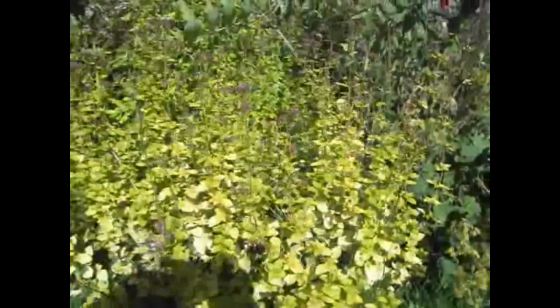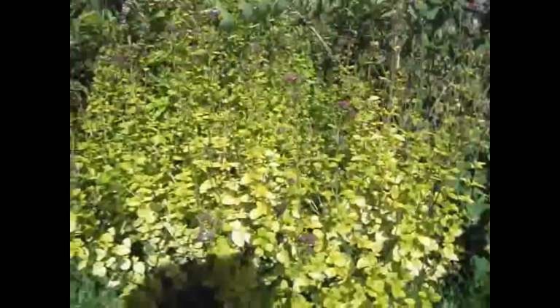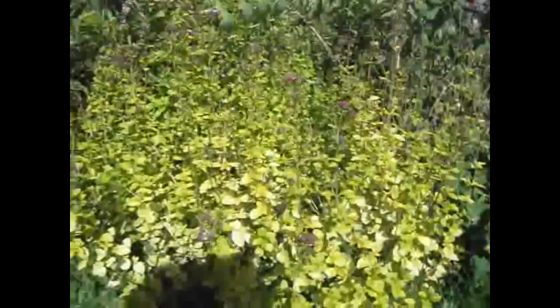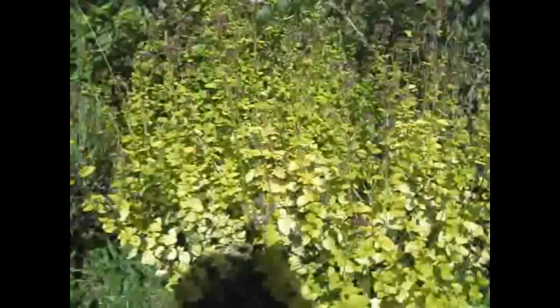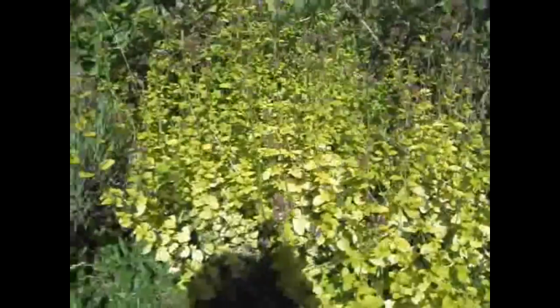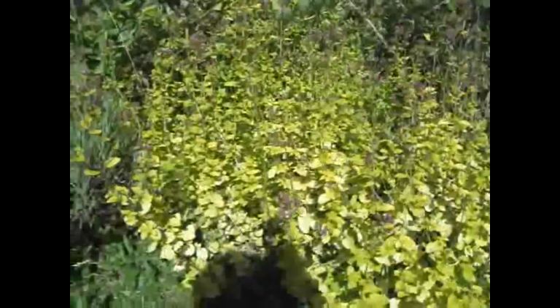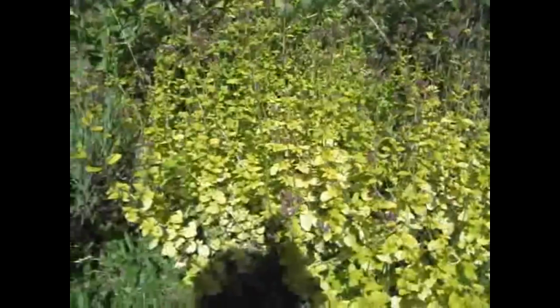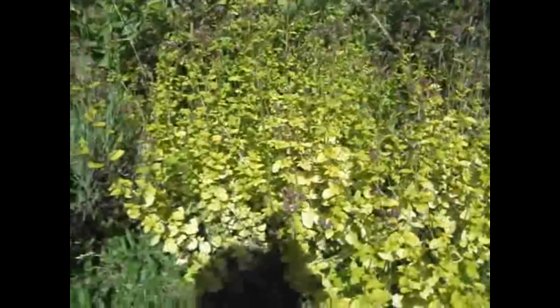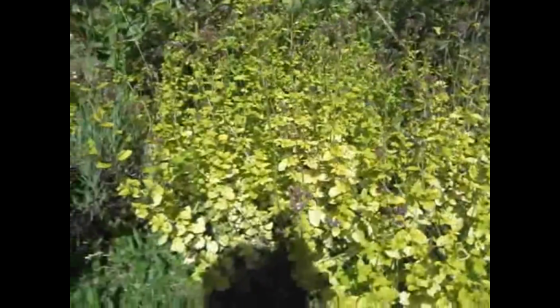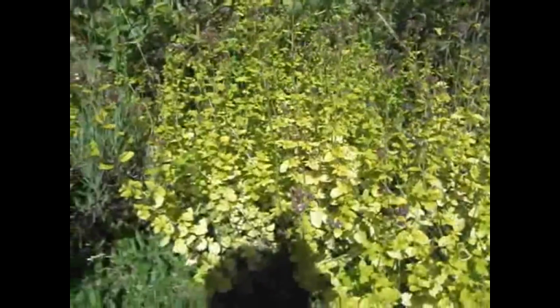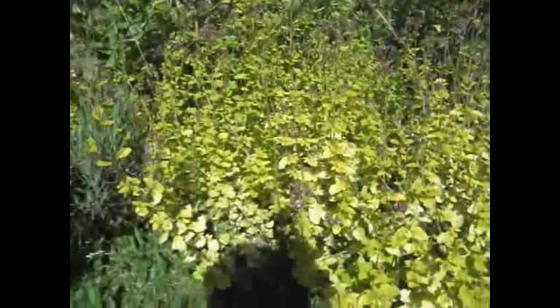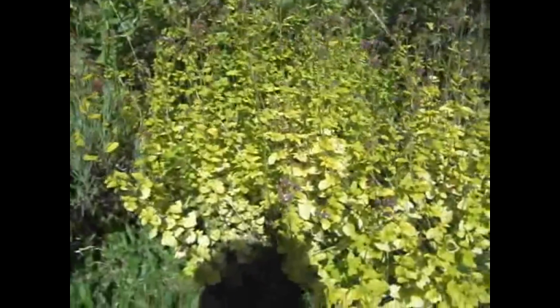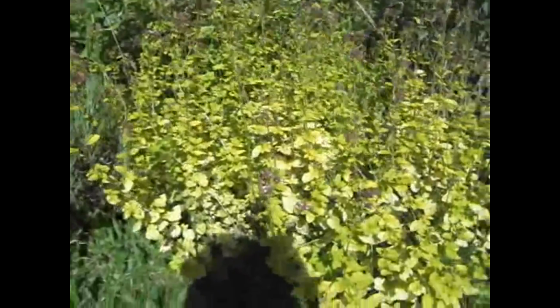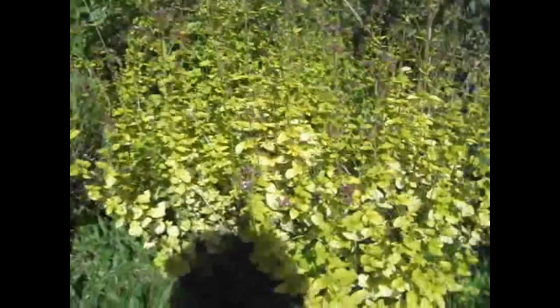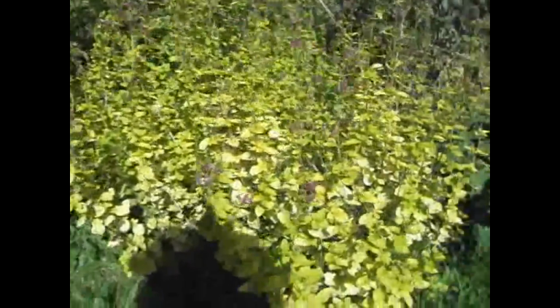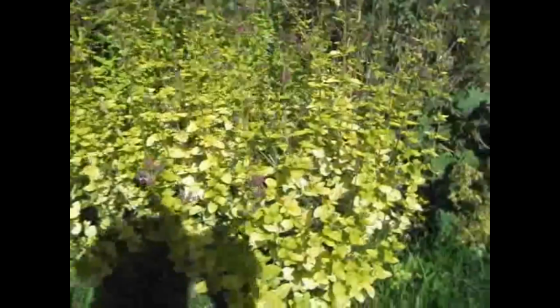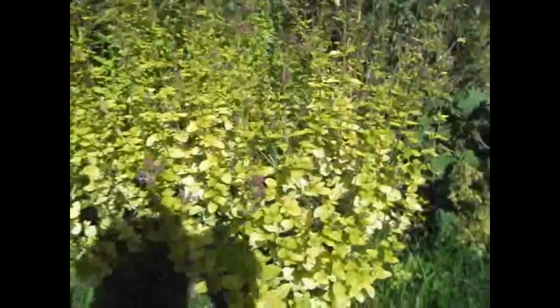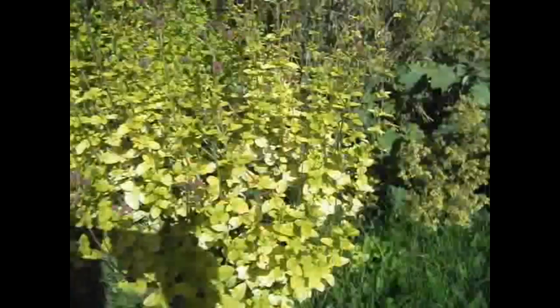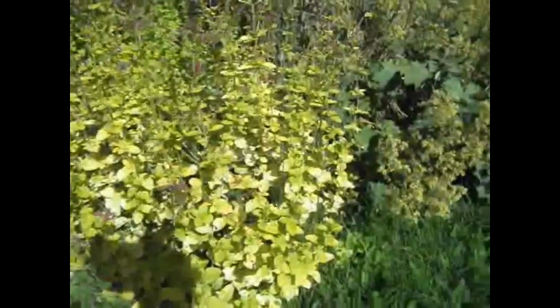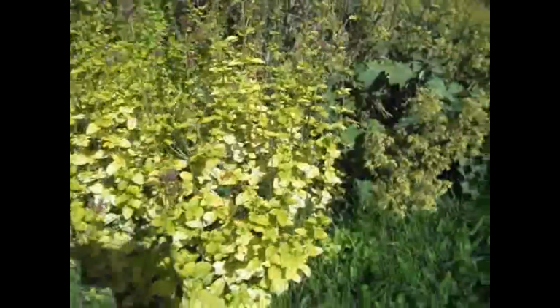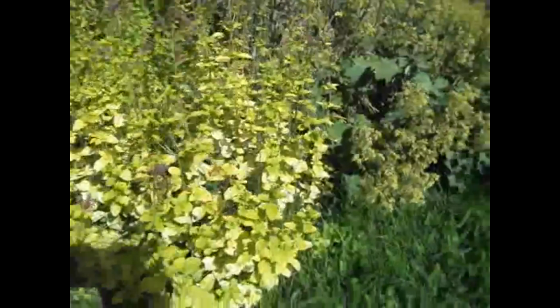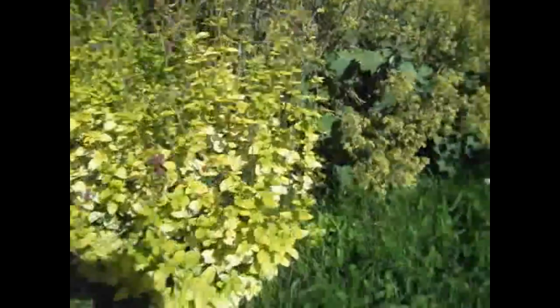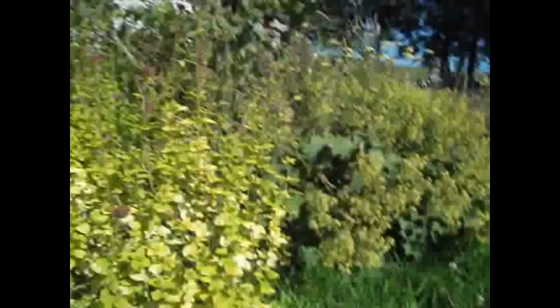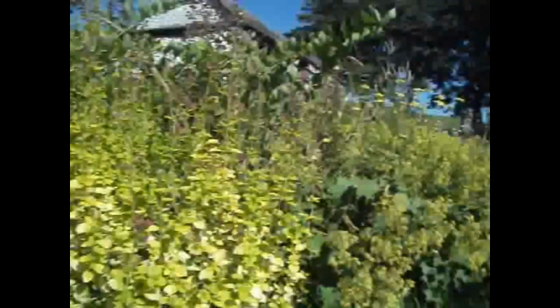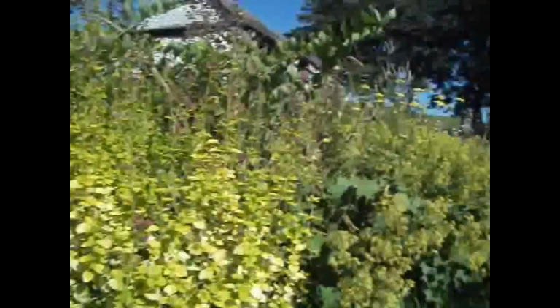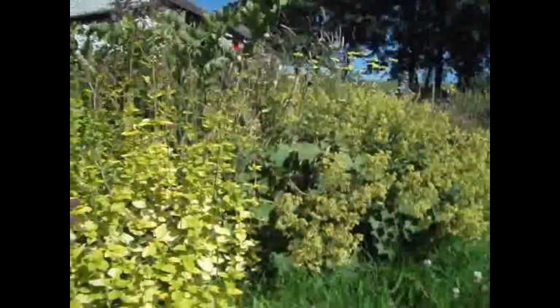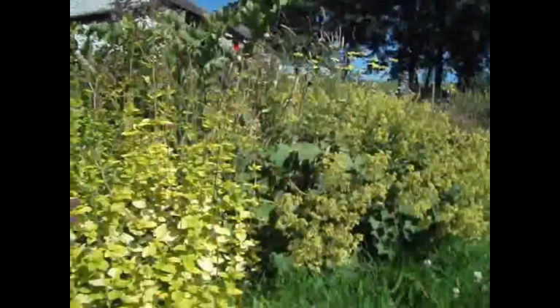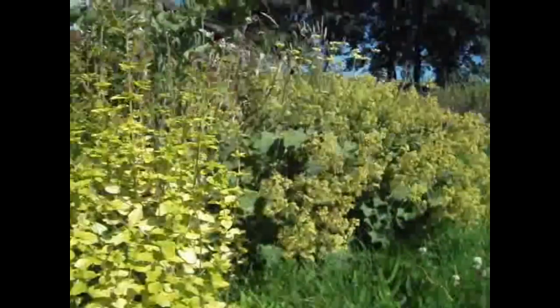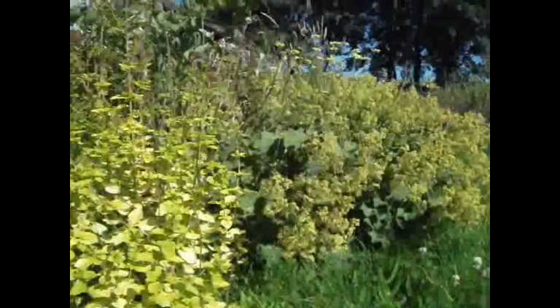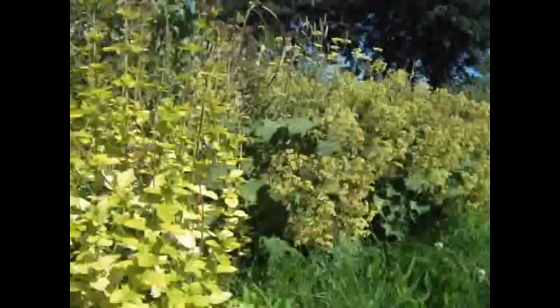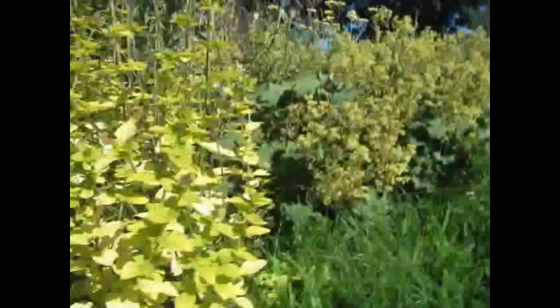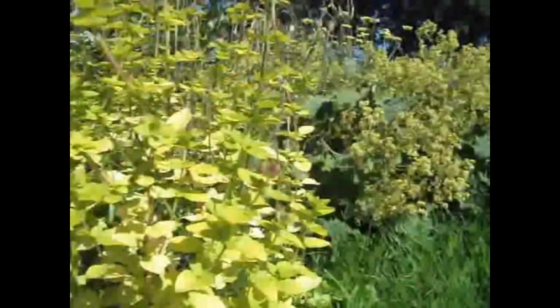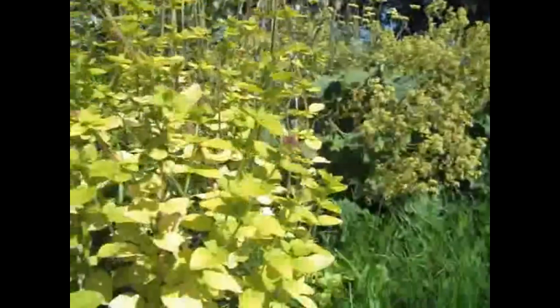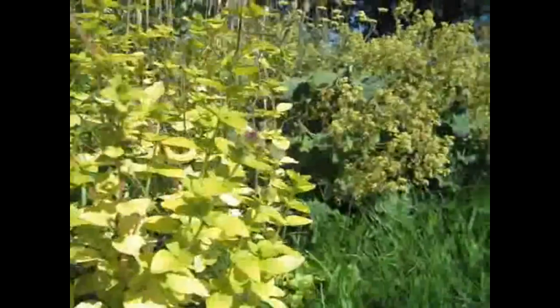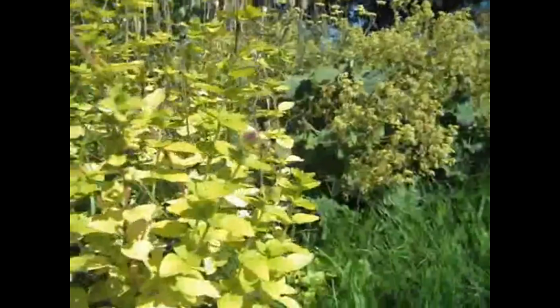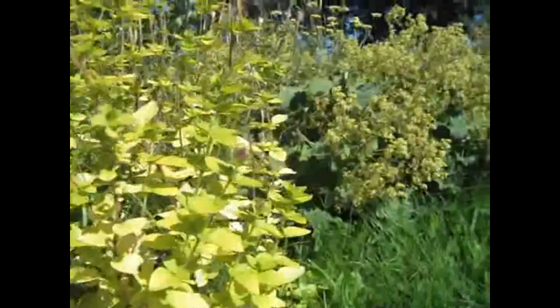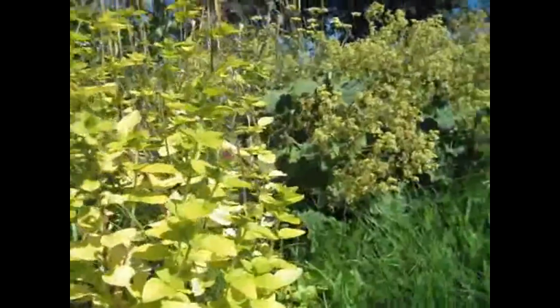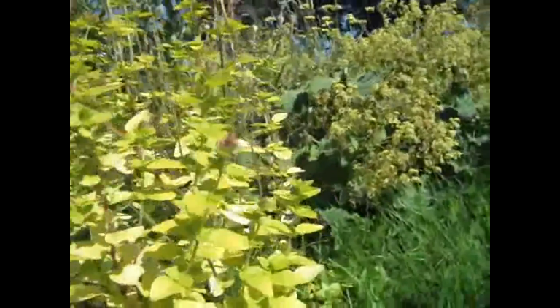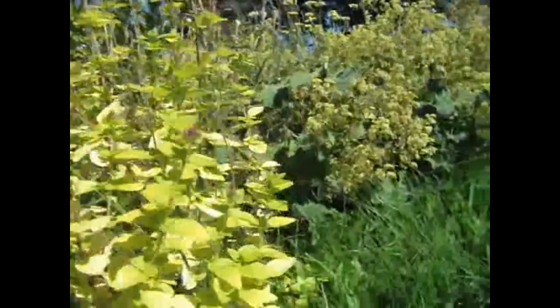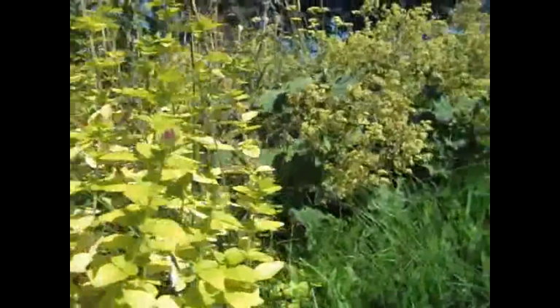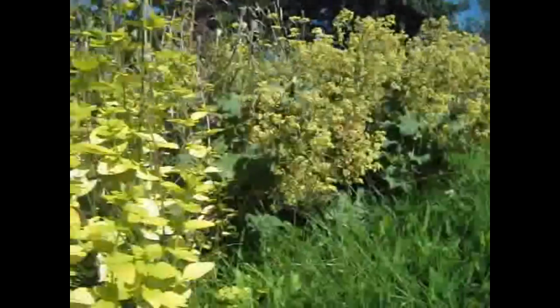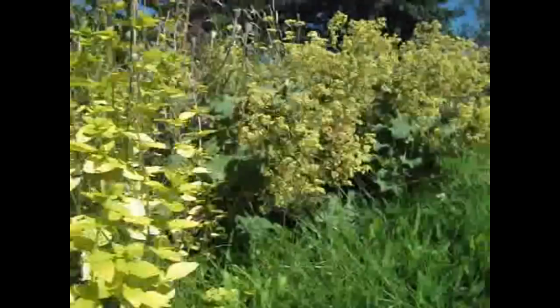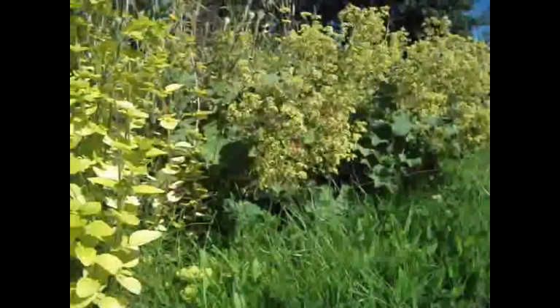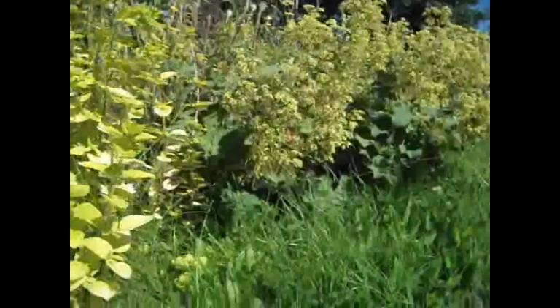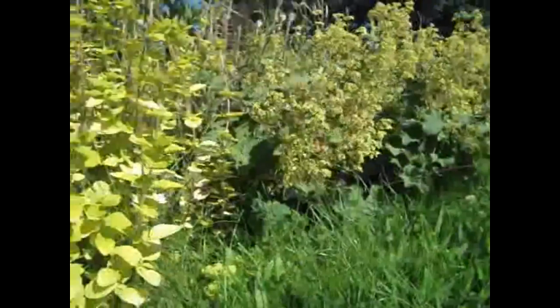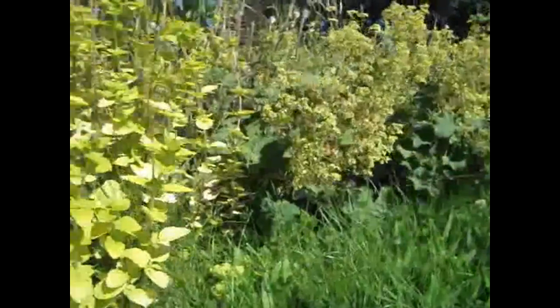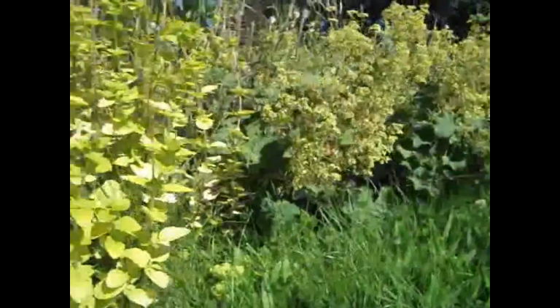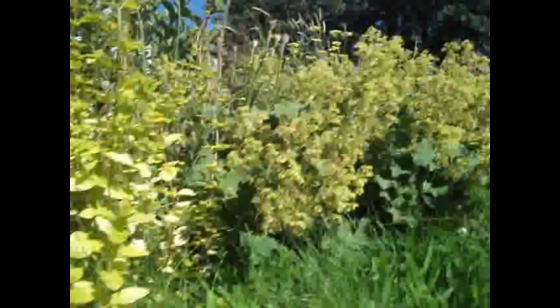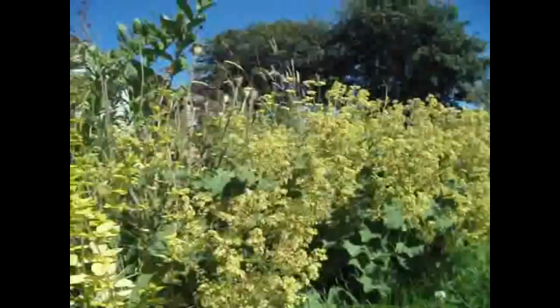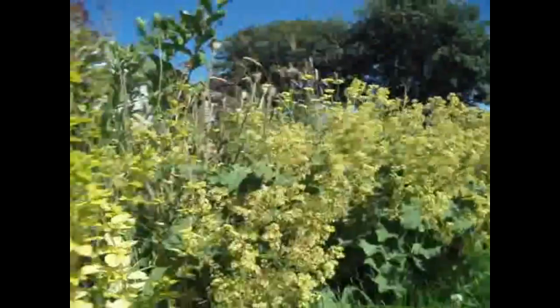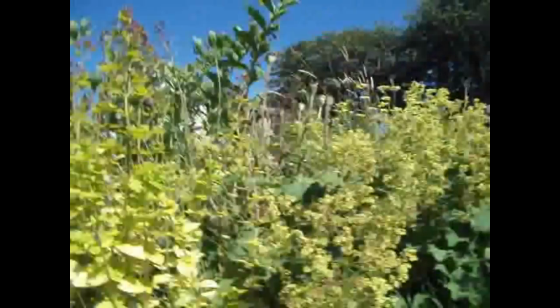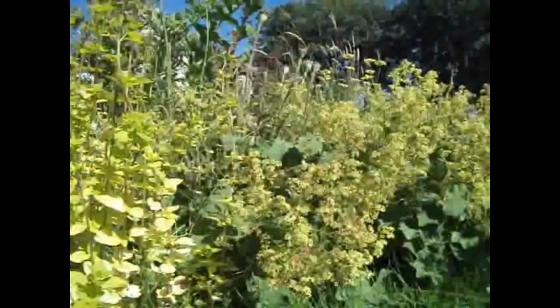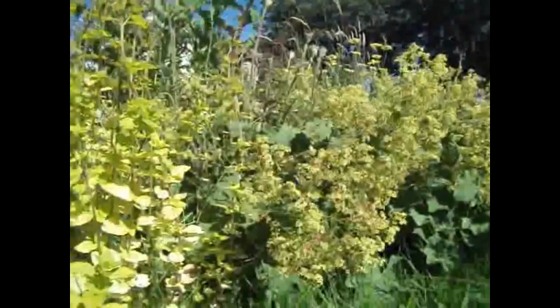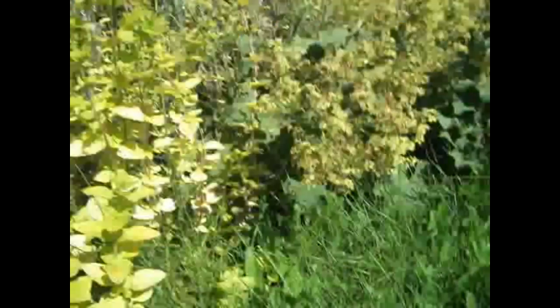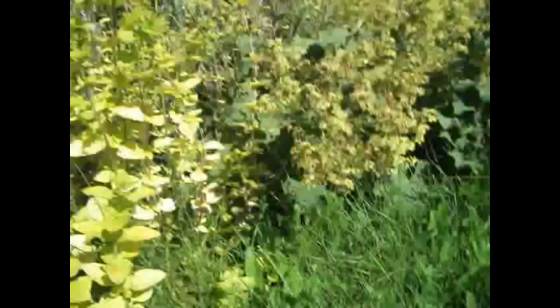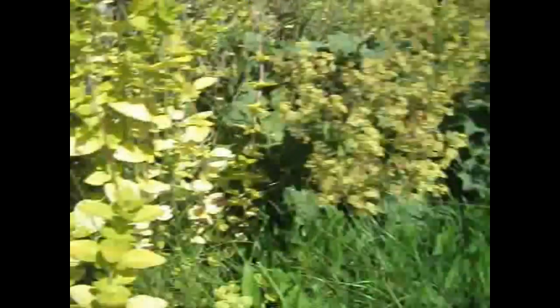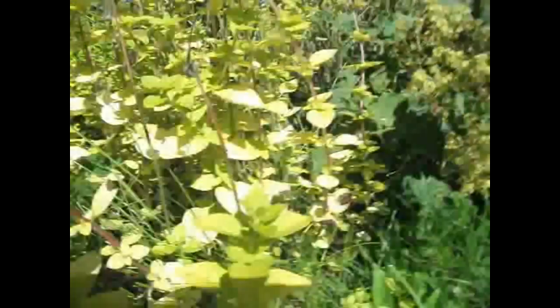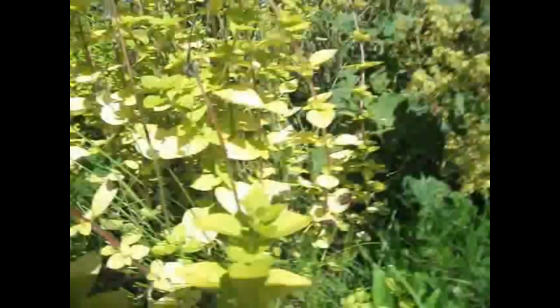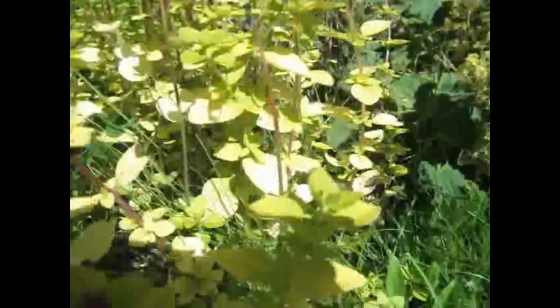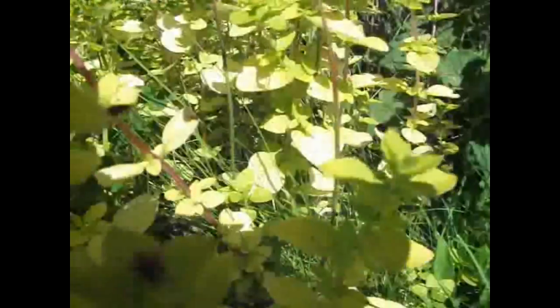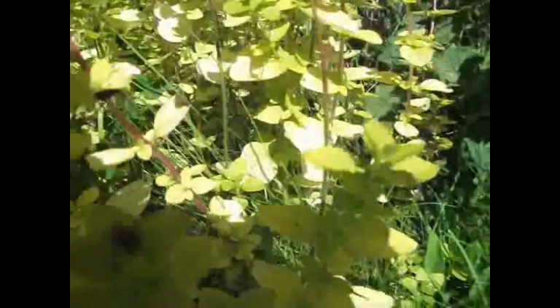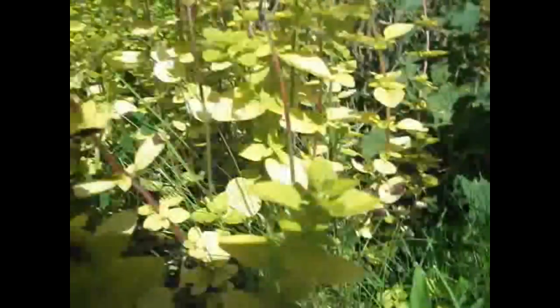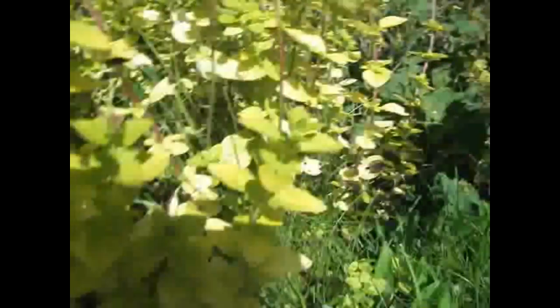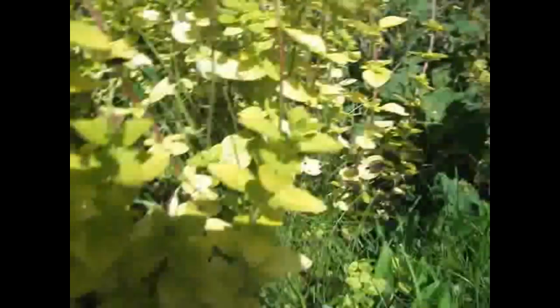Lovely, amazing colours, outstanding. And what I'm going to do is take some softwood cuttings off it.